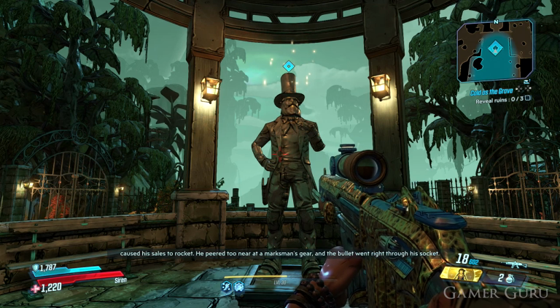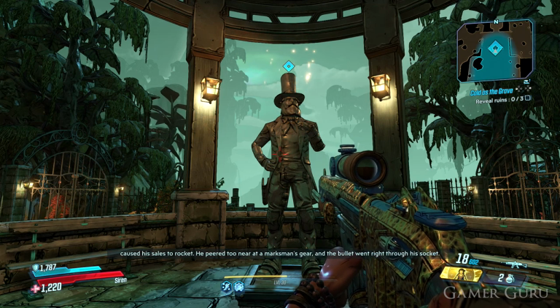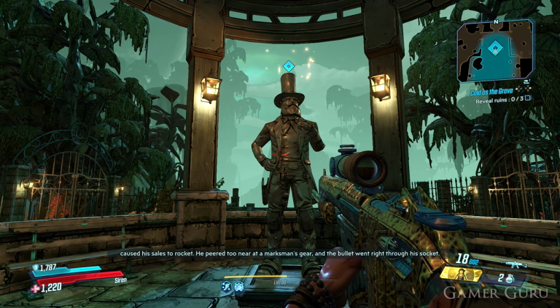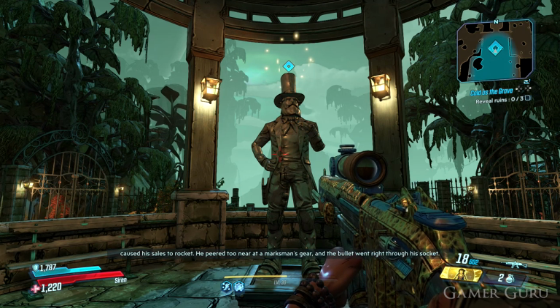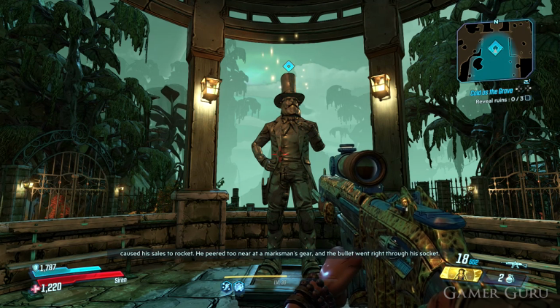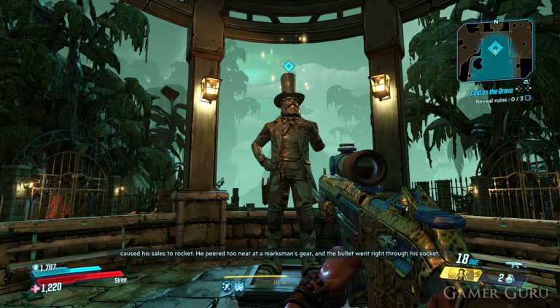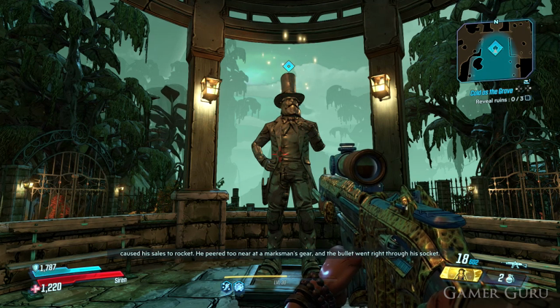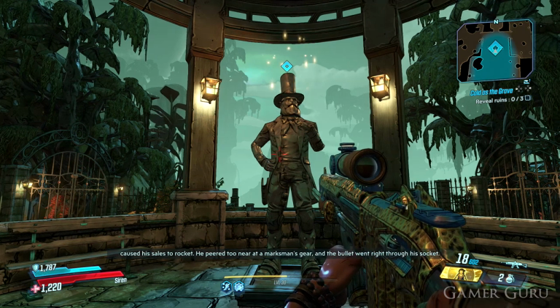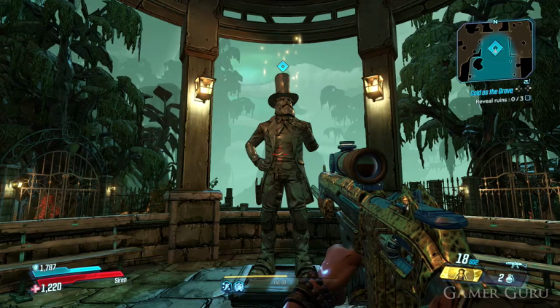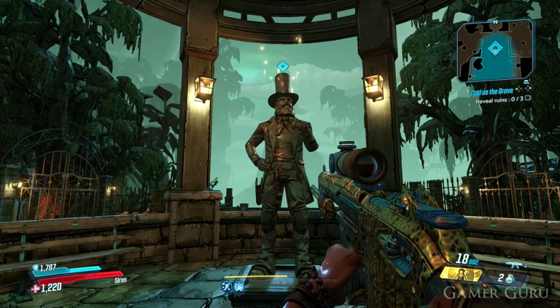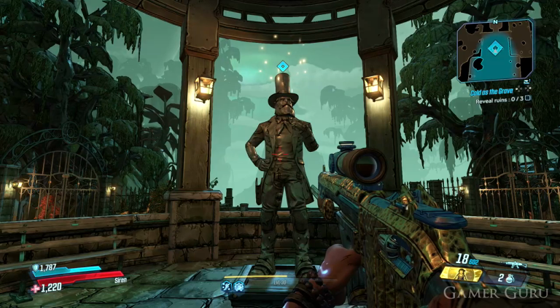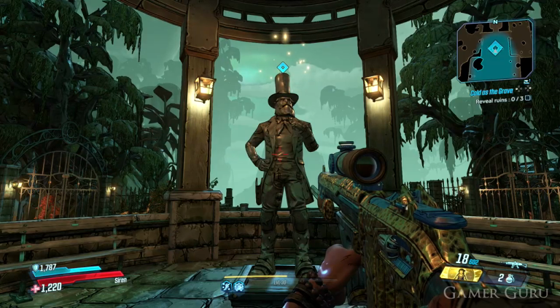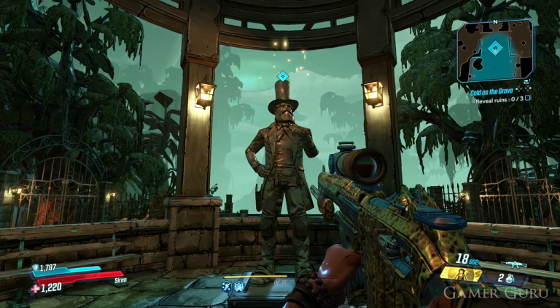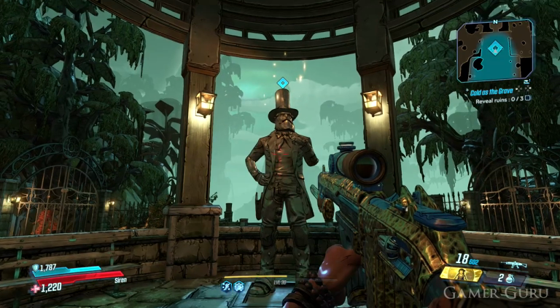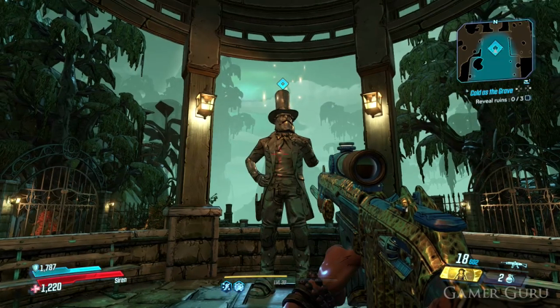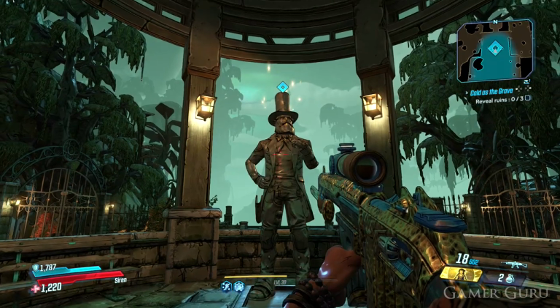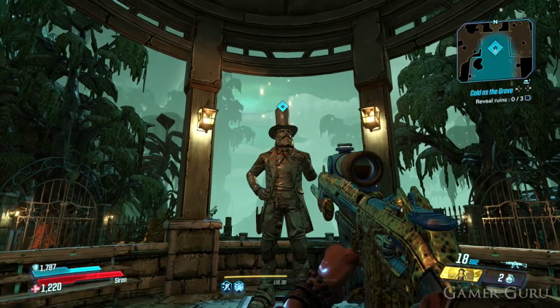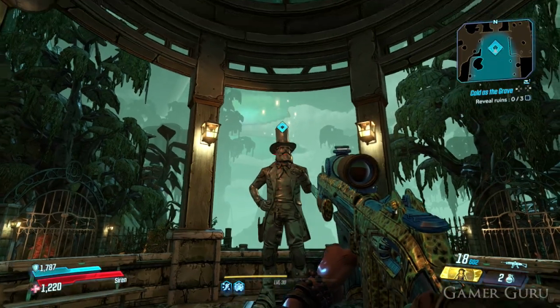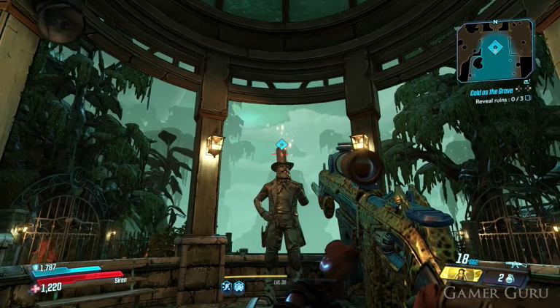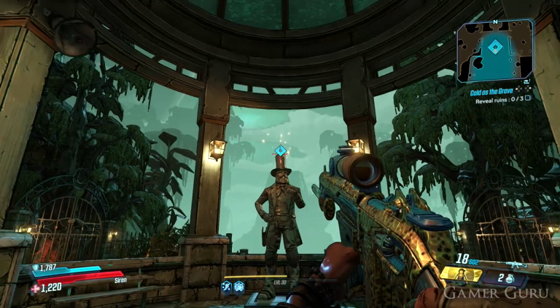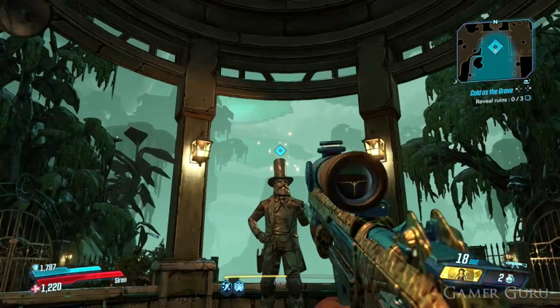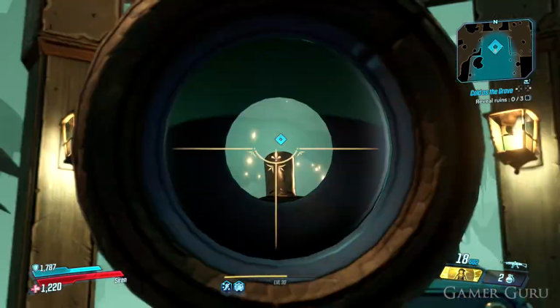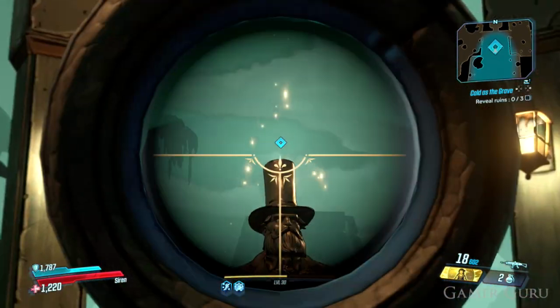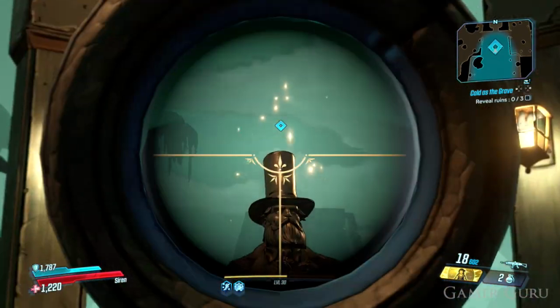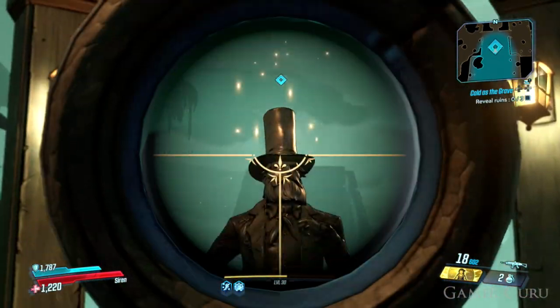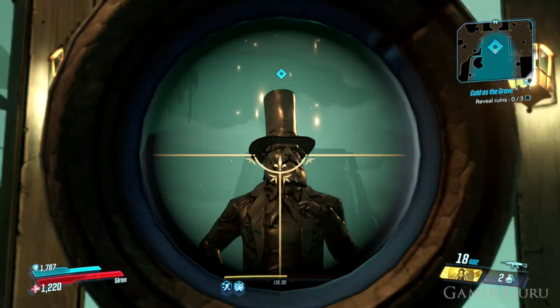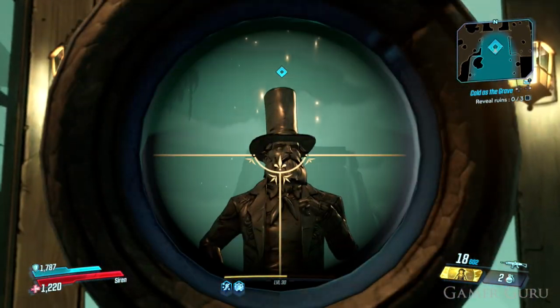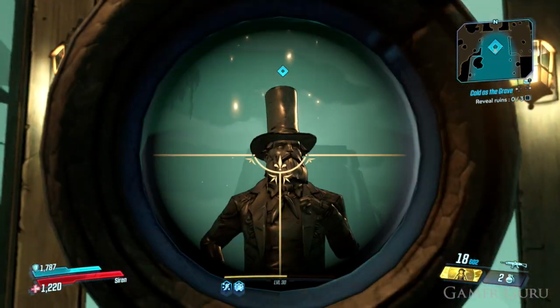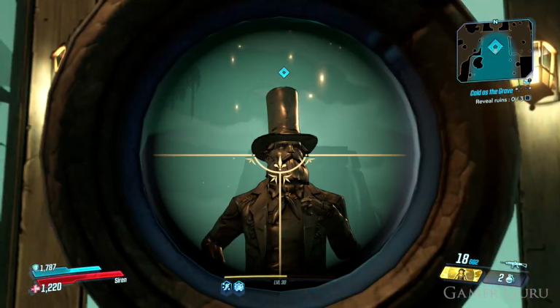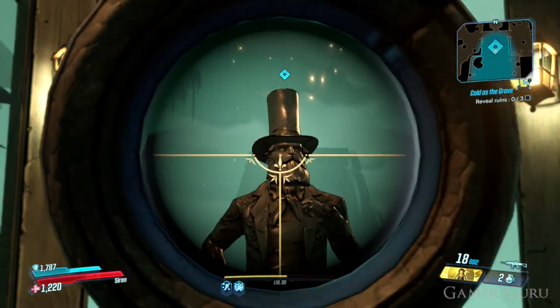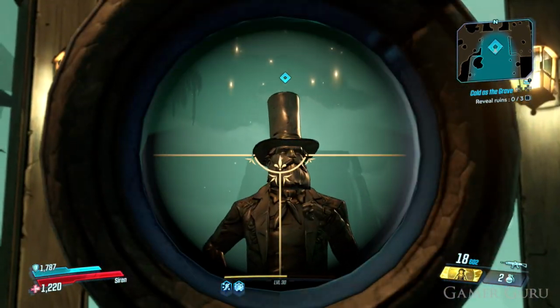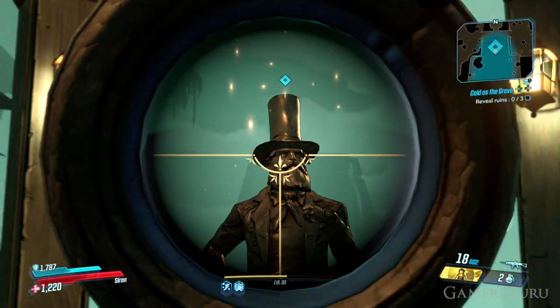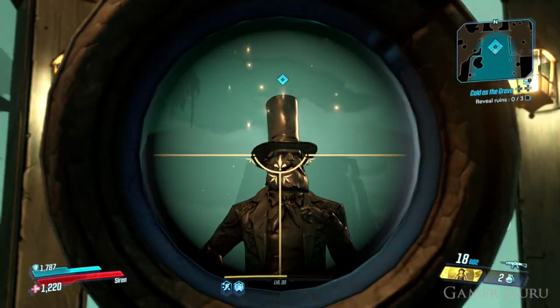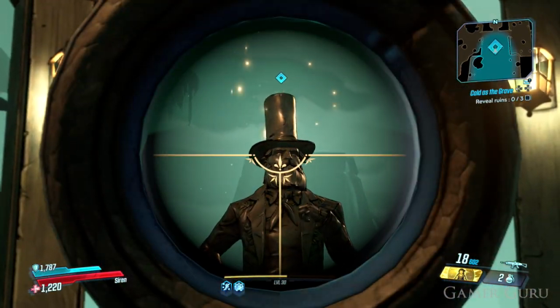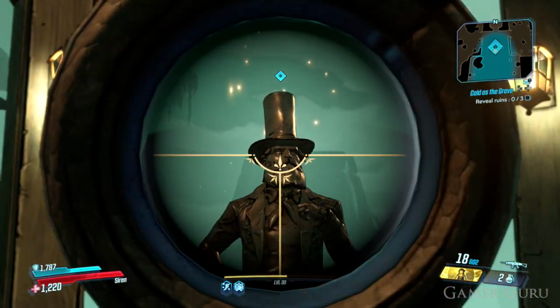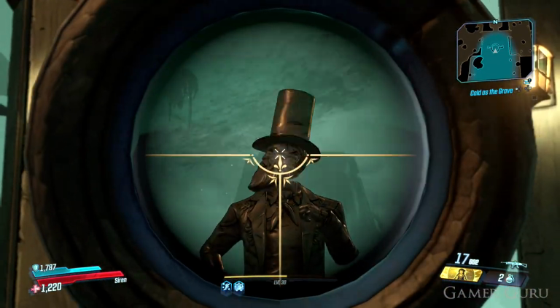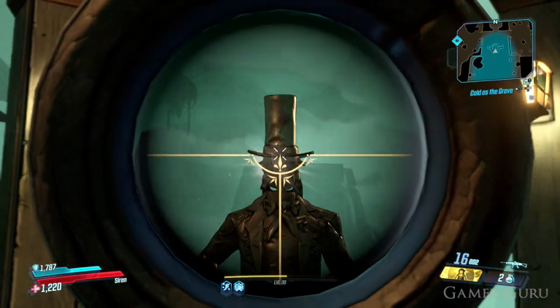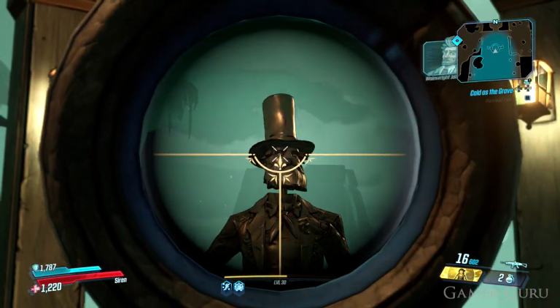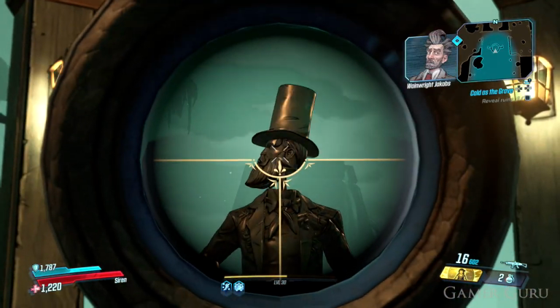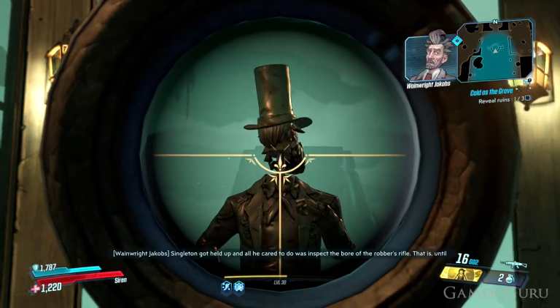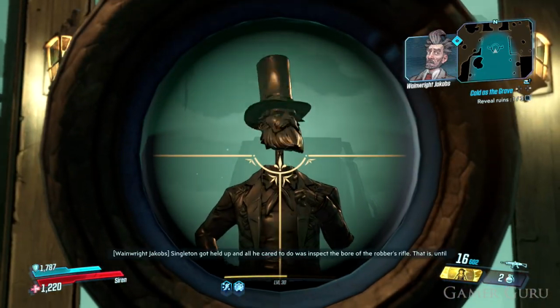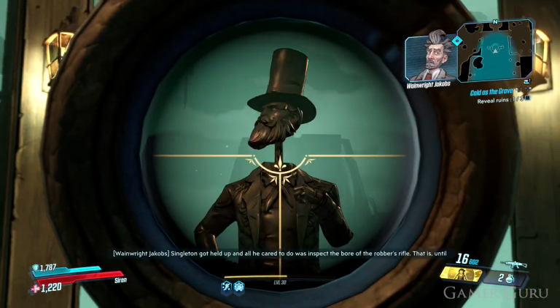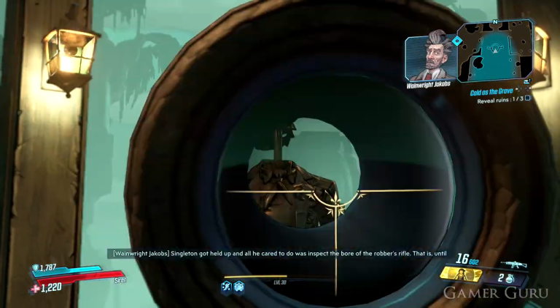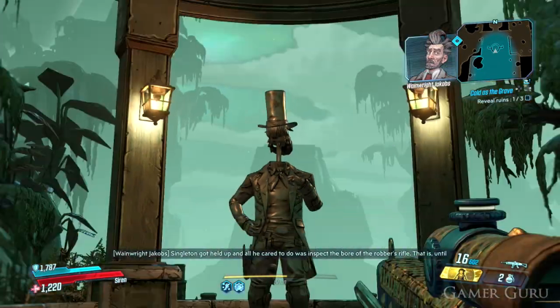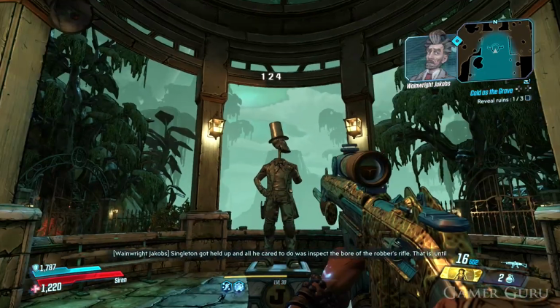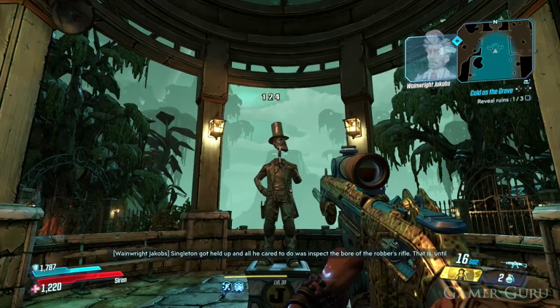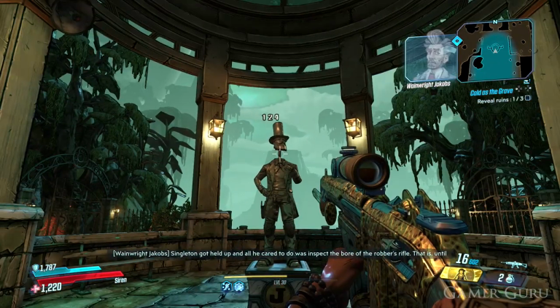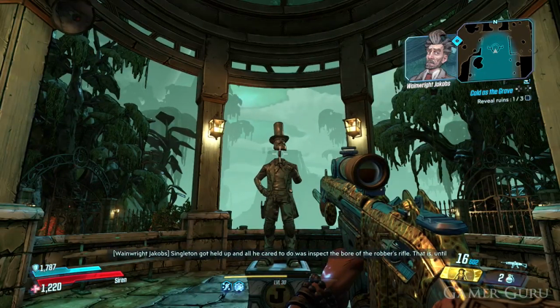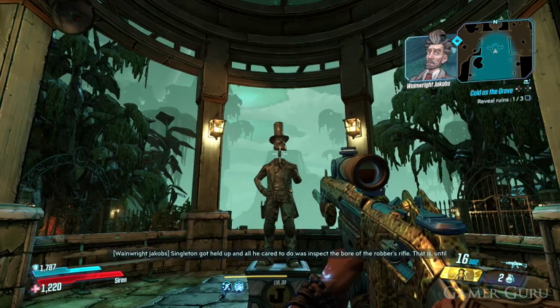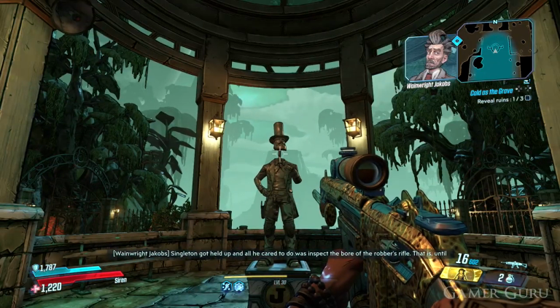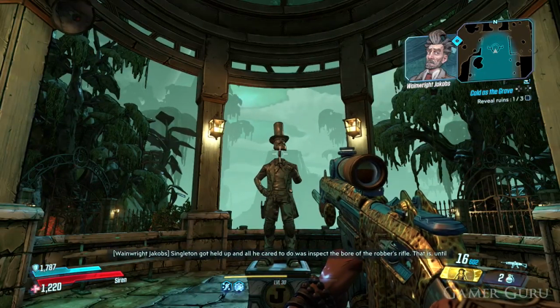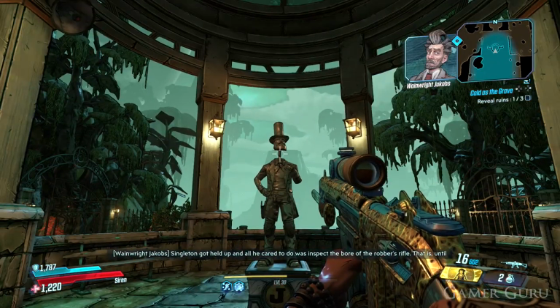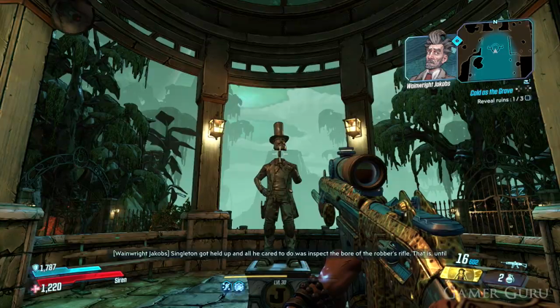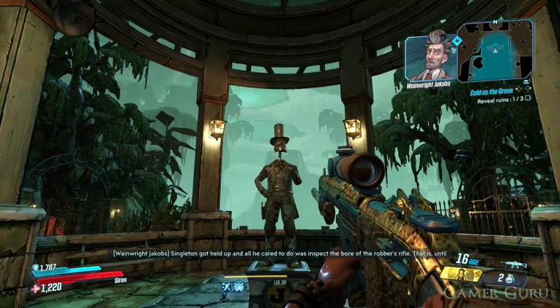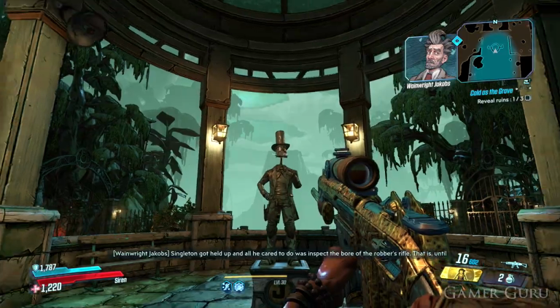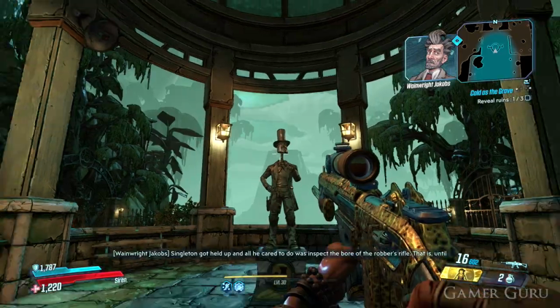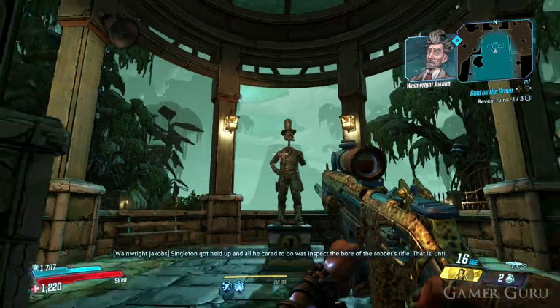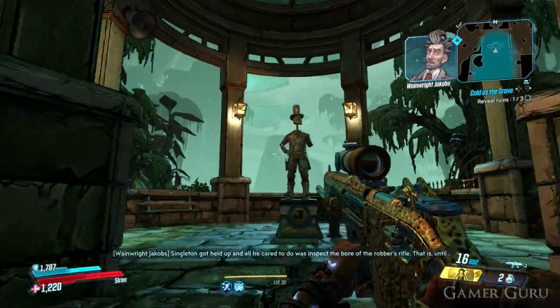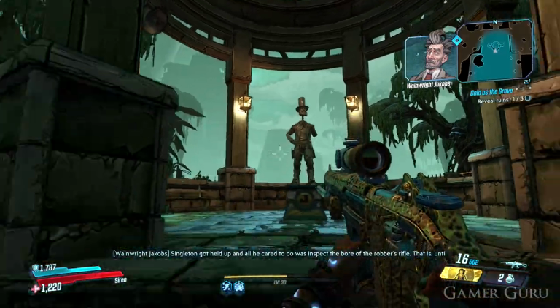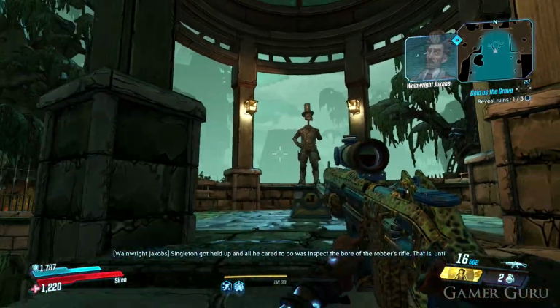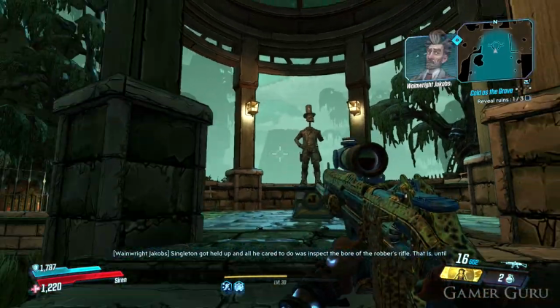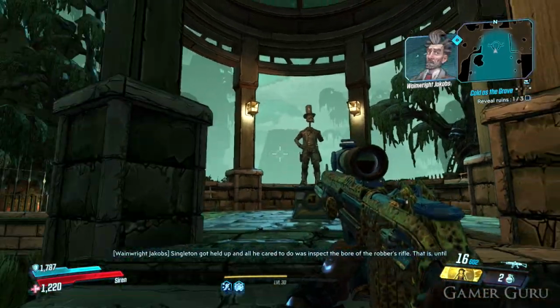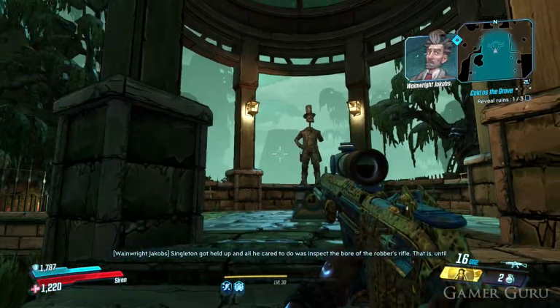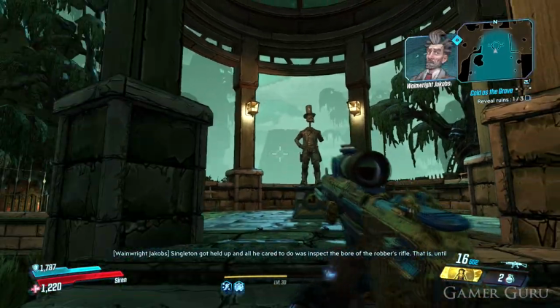The first statue — the one in the middle — all we need to do is shoot him in the head once, and then it'll unlock the pathway to the left so we can access the next statue.